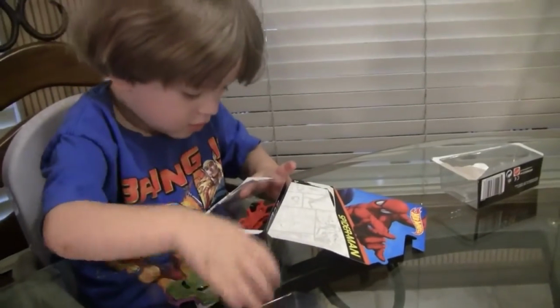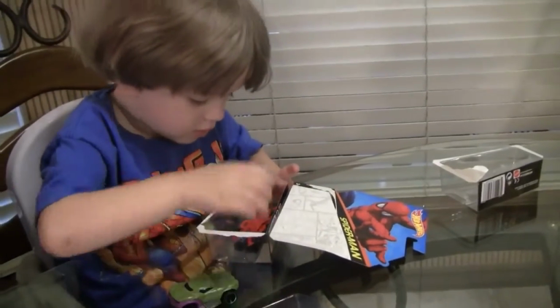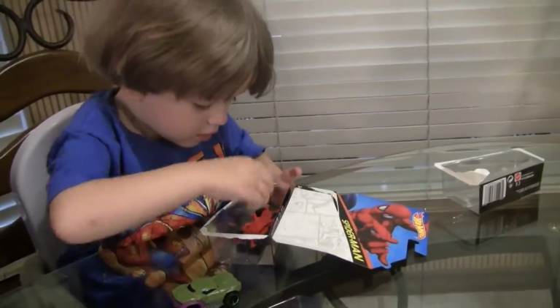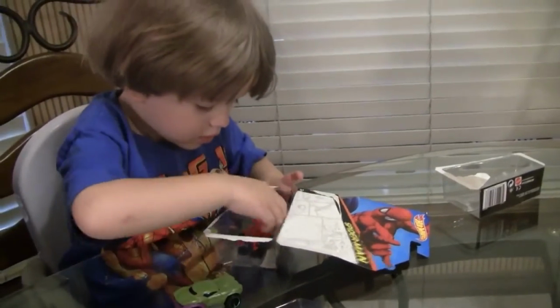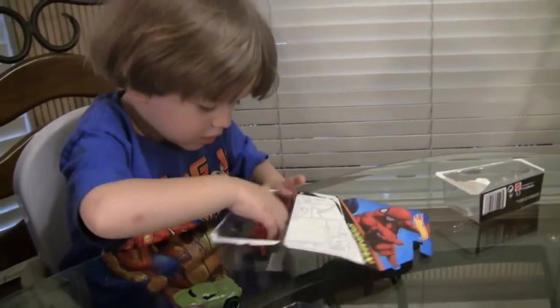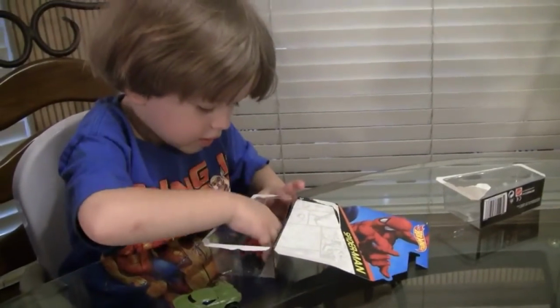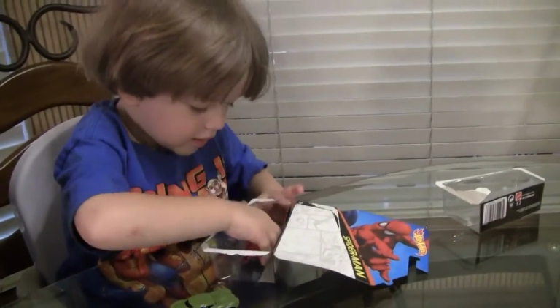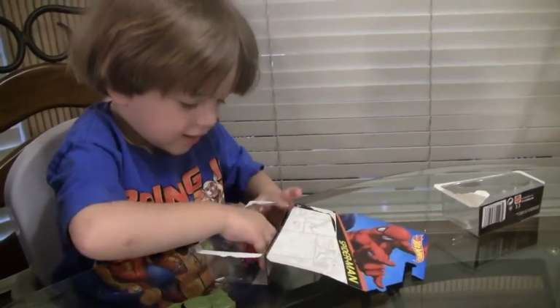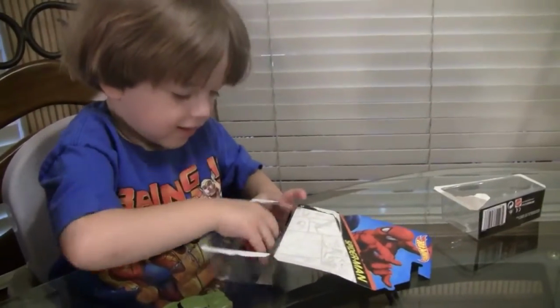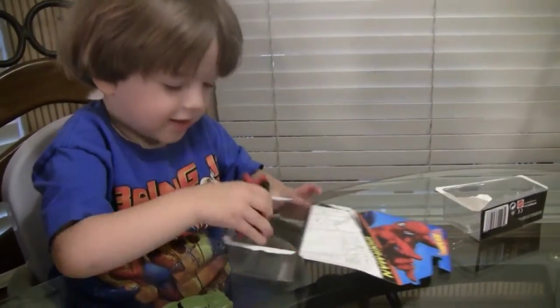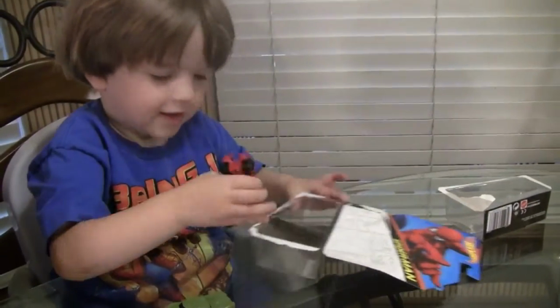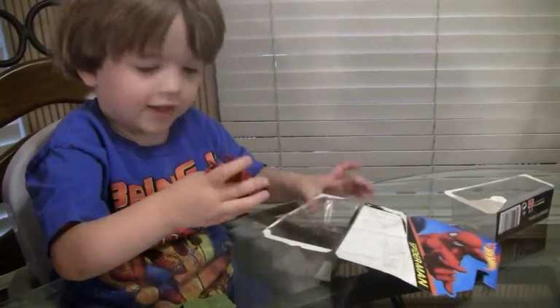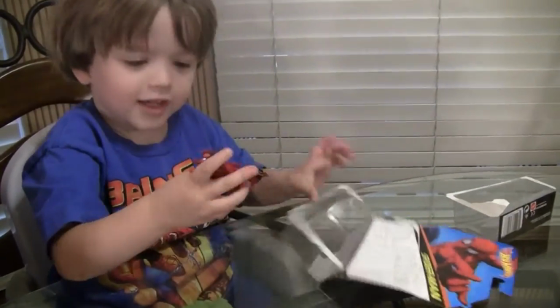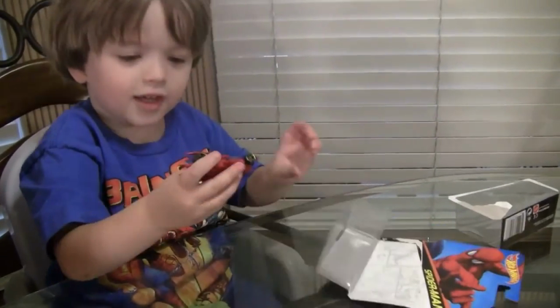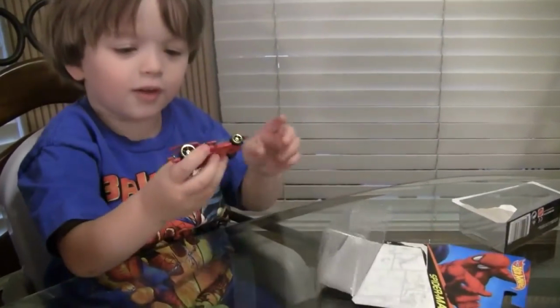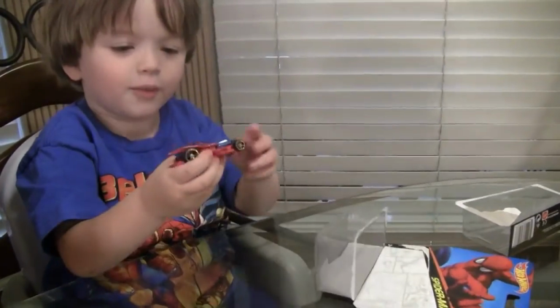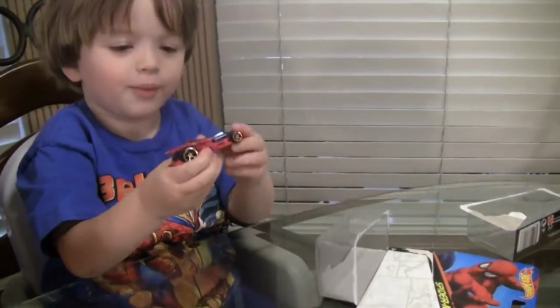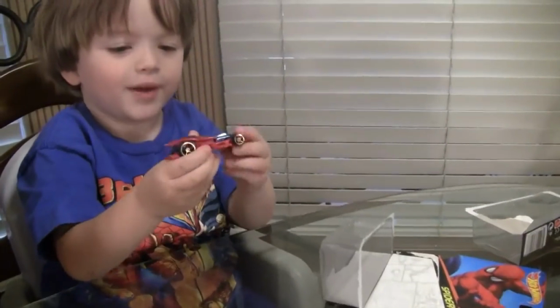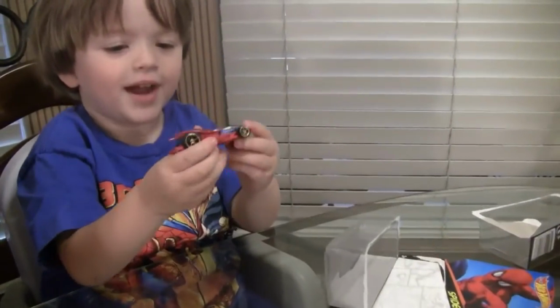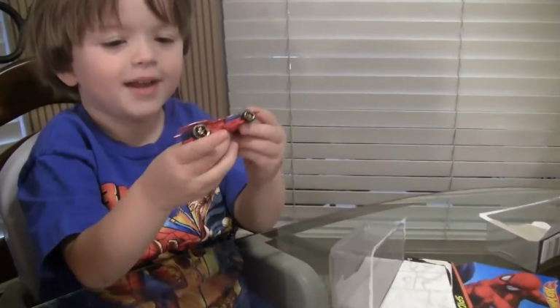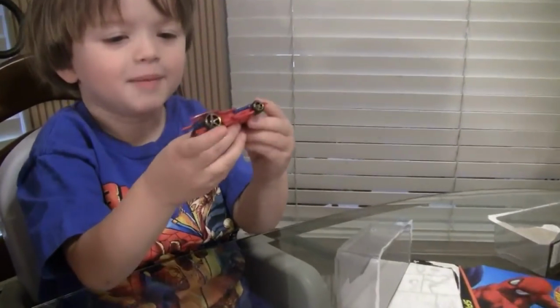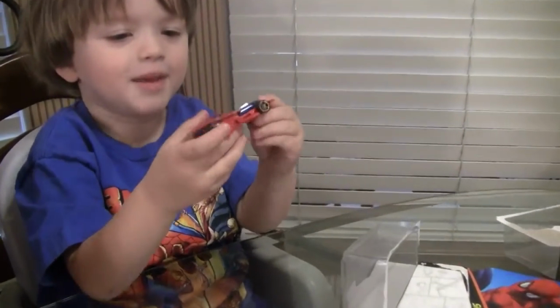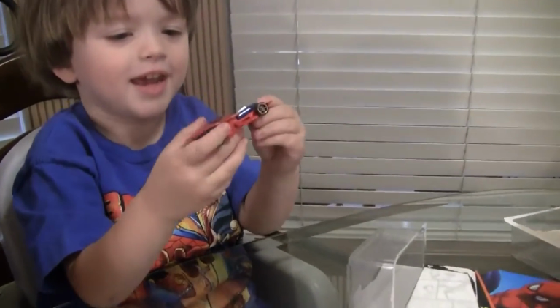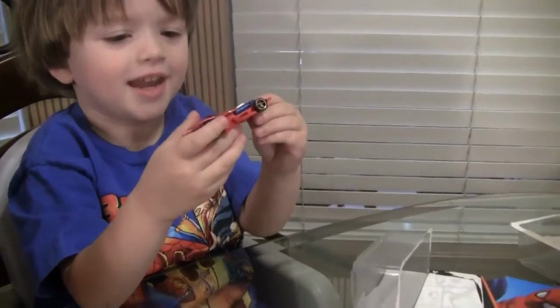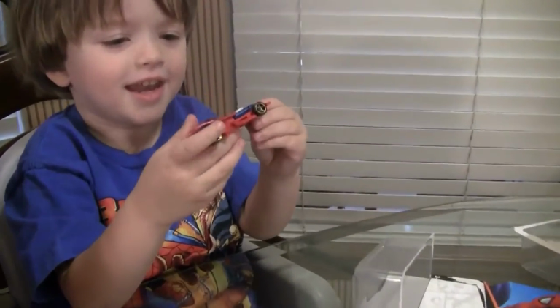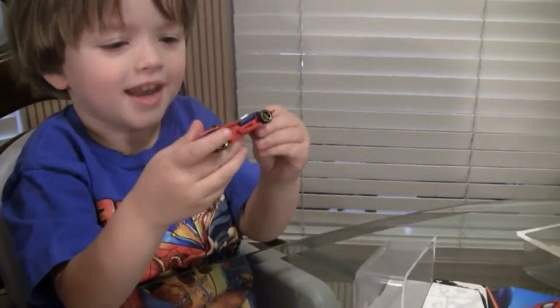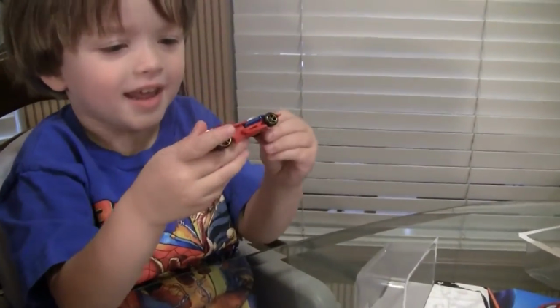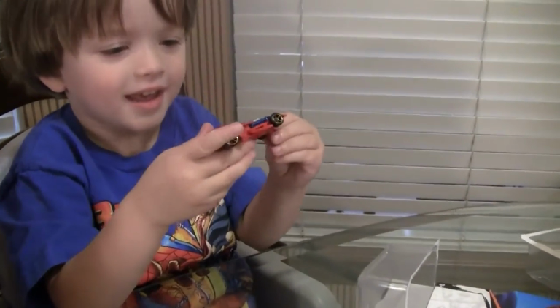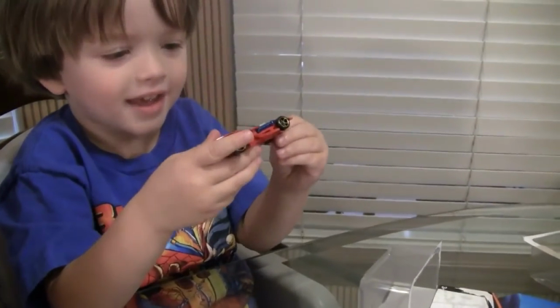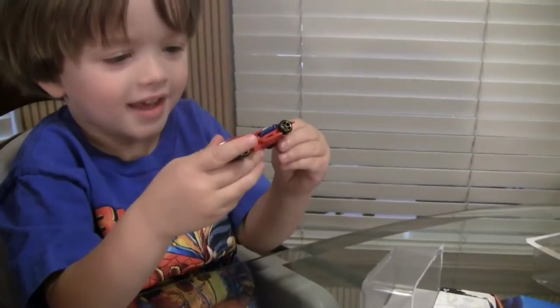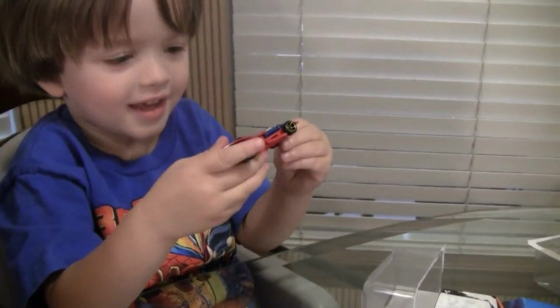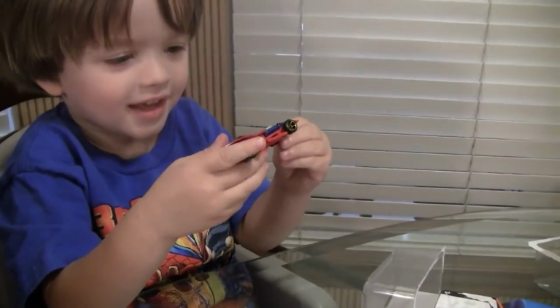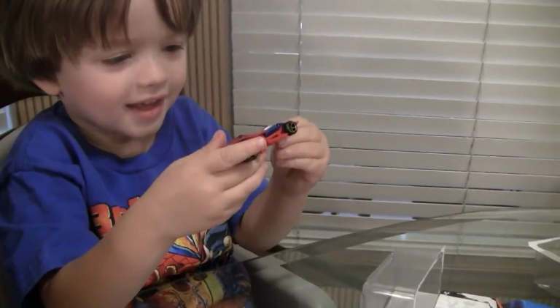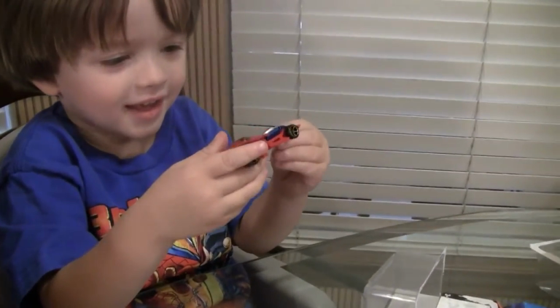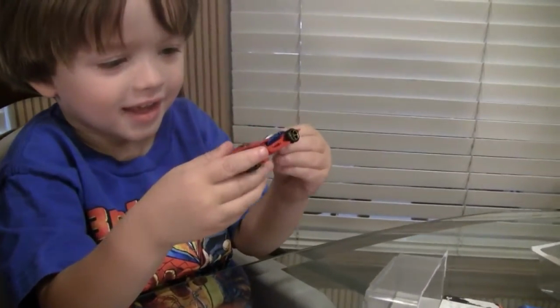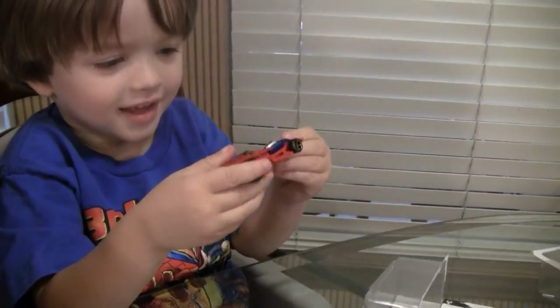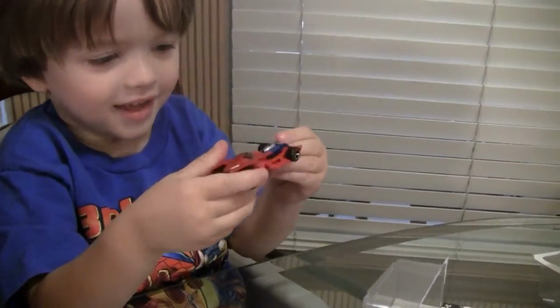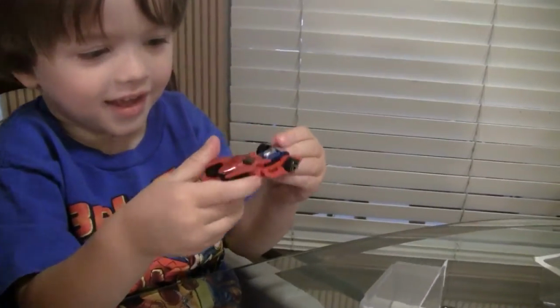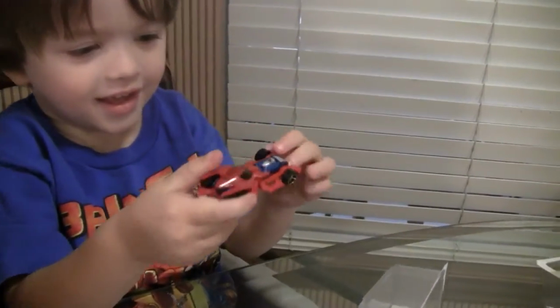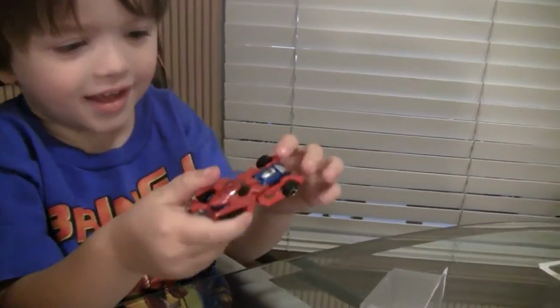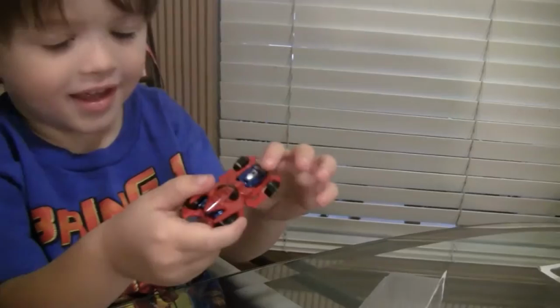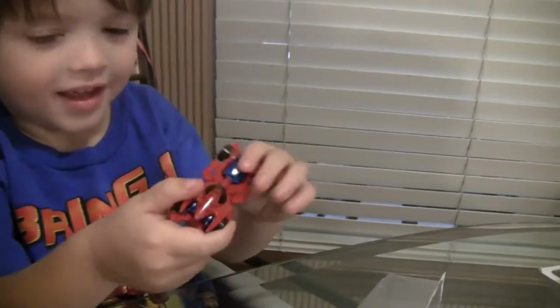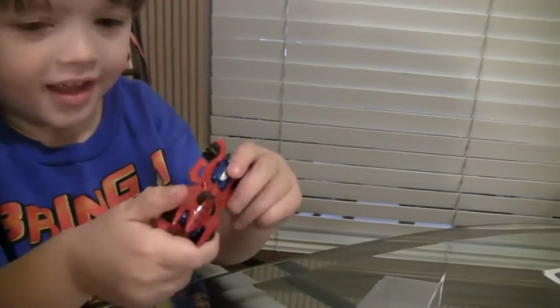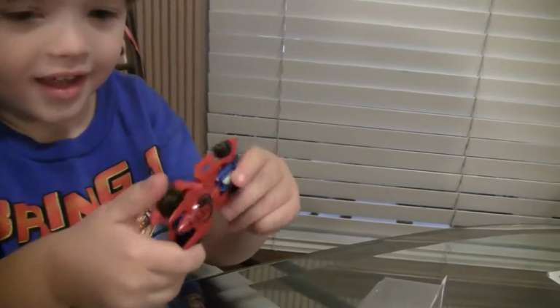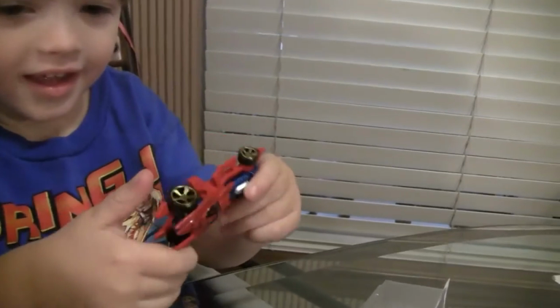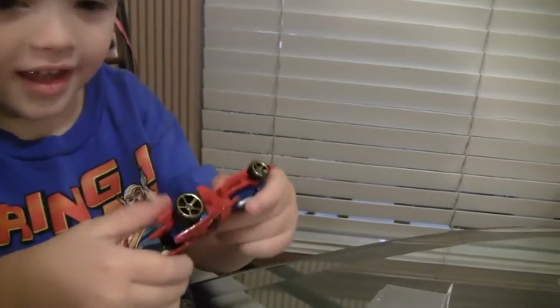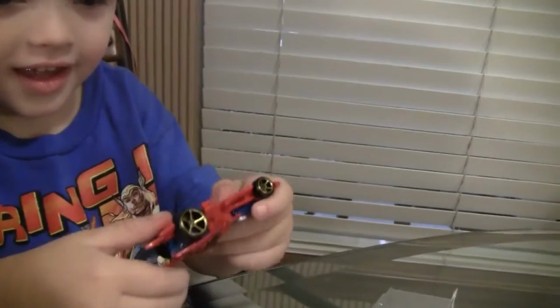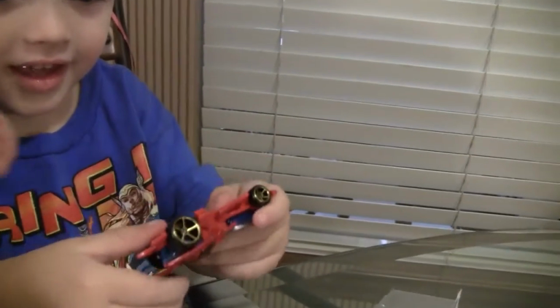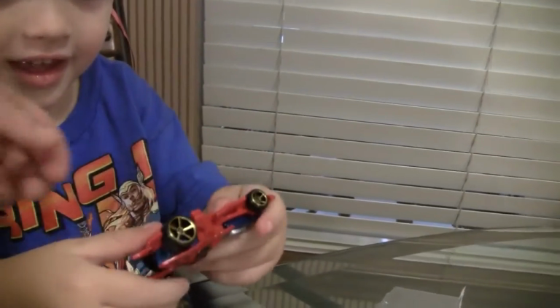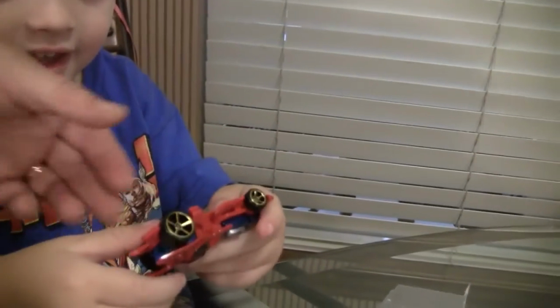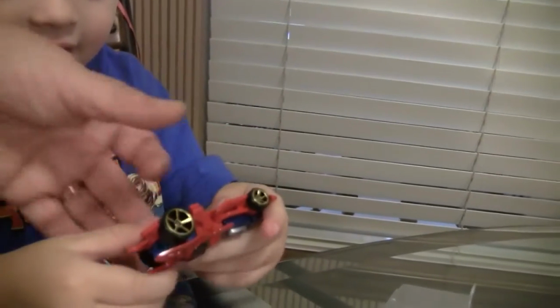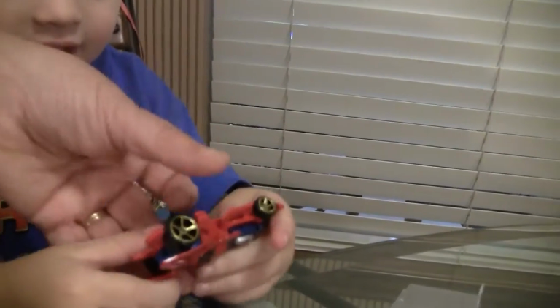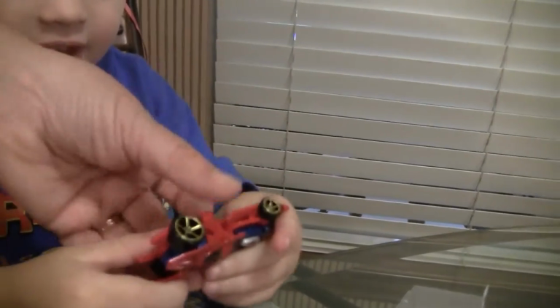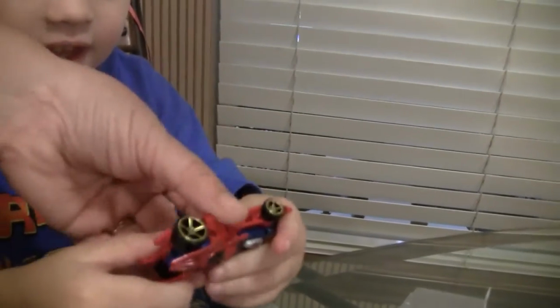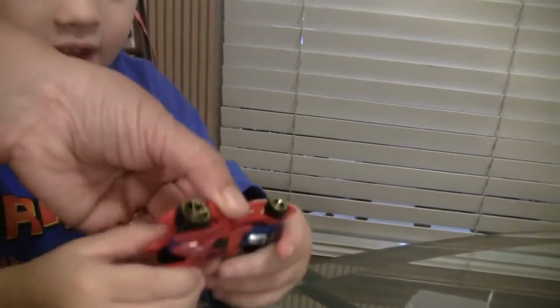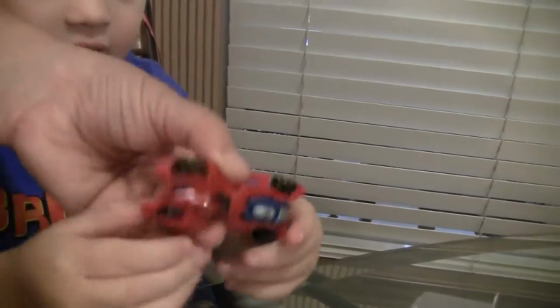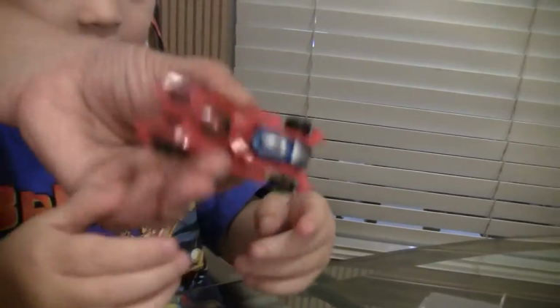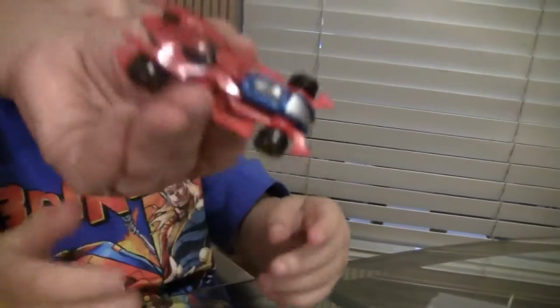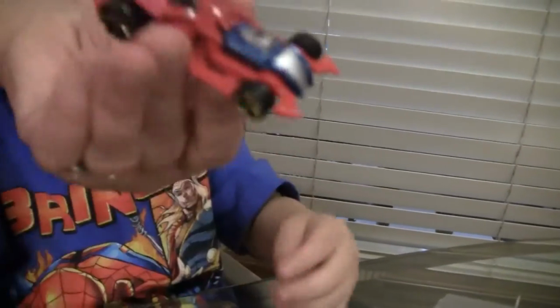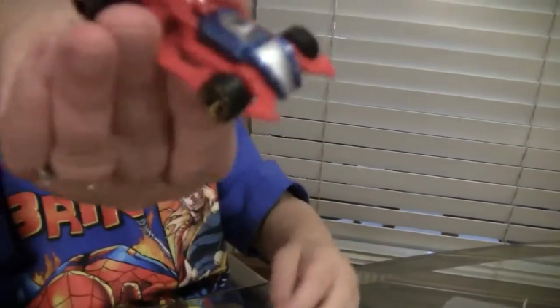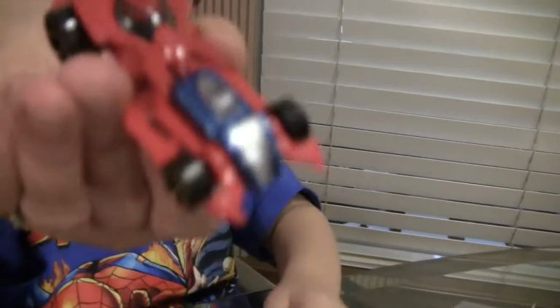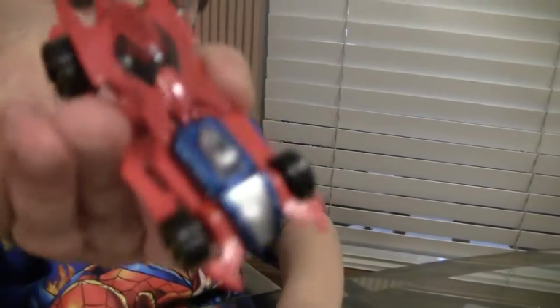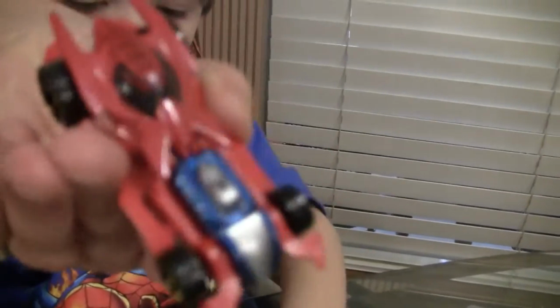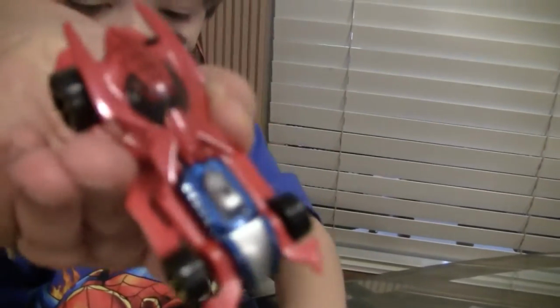Whoa. Here's Spider-Man. That's really cool looking. Okay boys and girls, can you see we have Spider-Man?